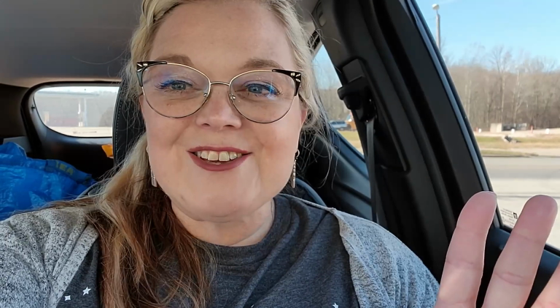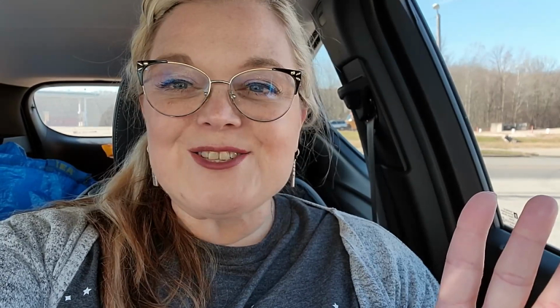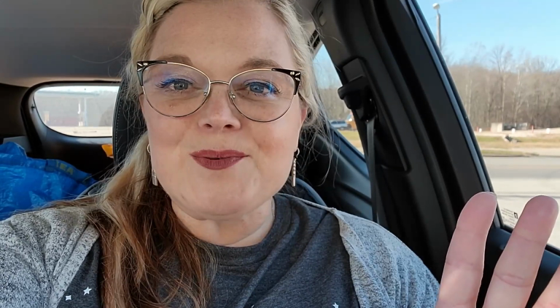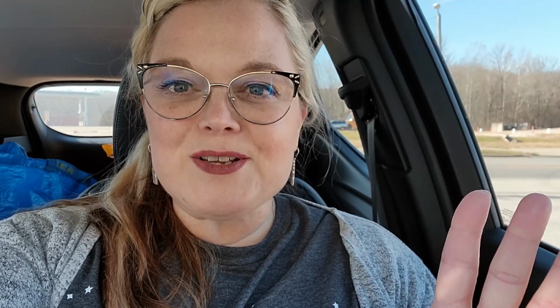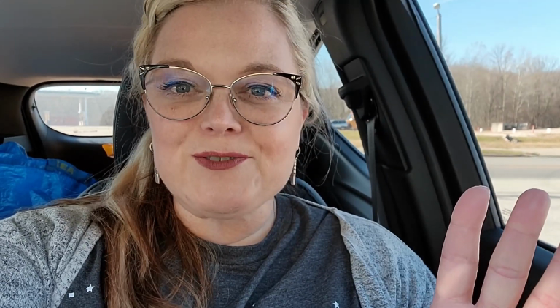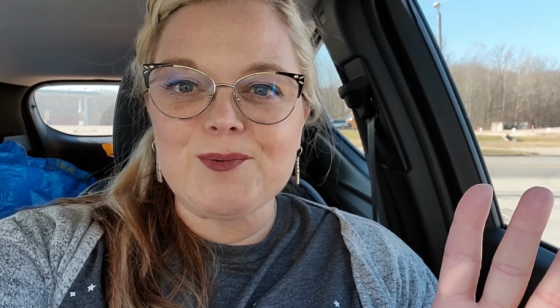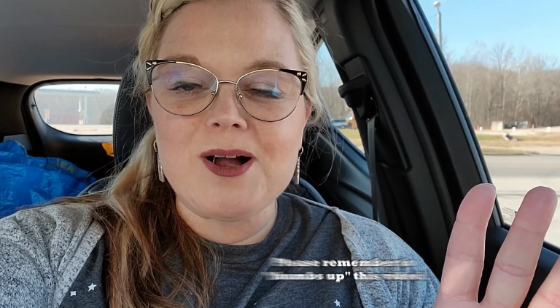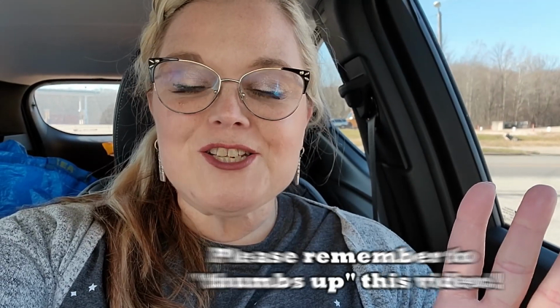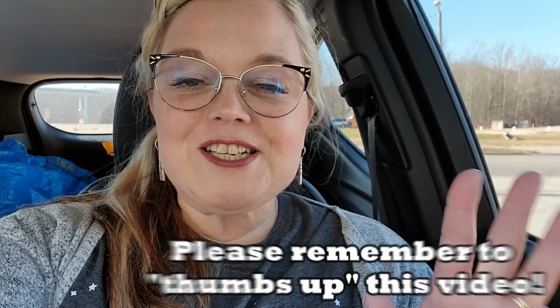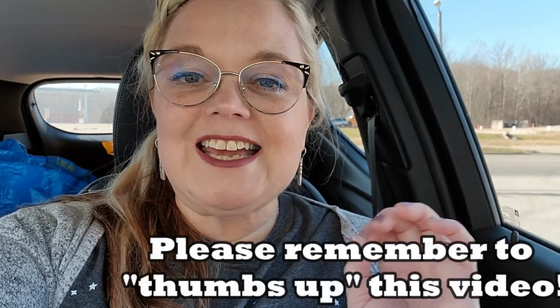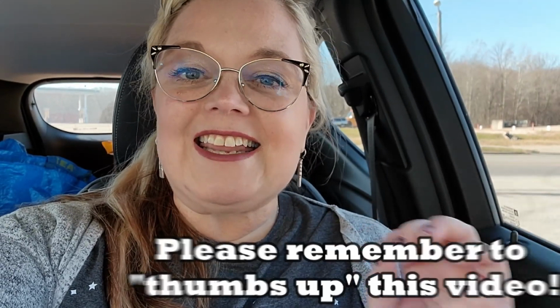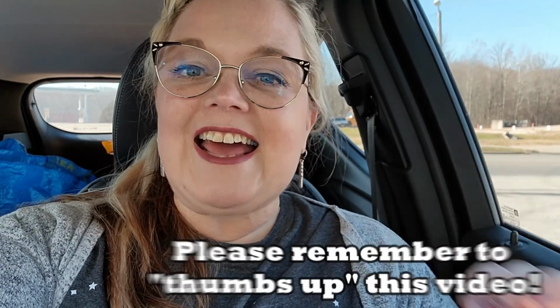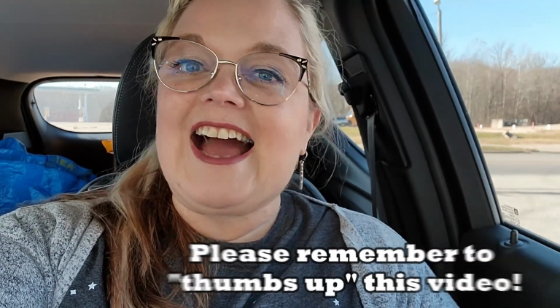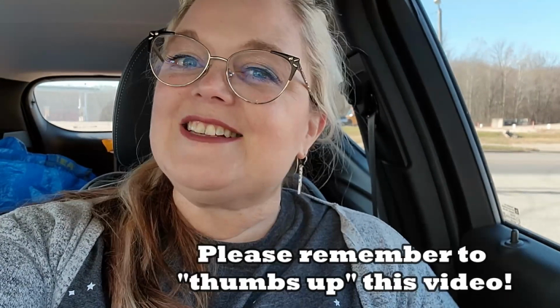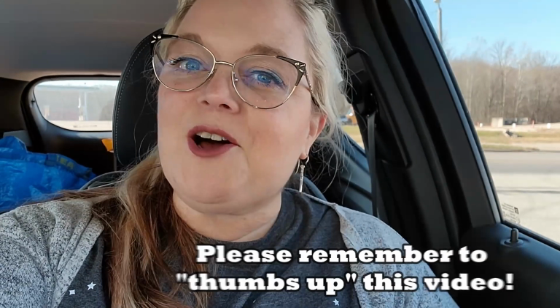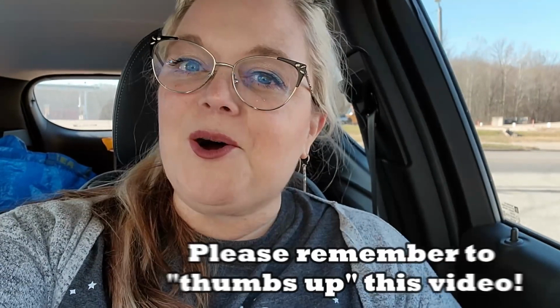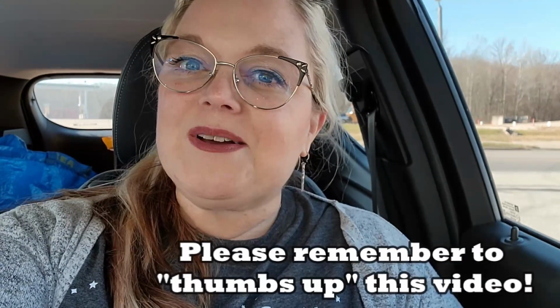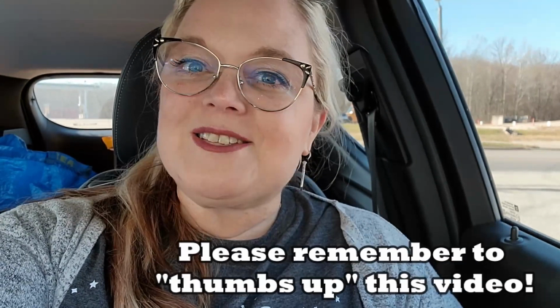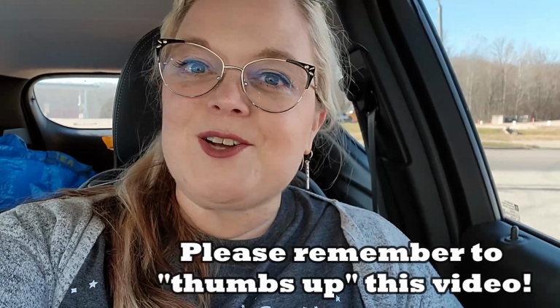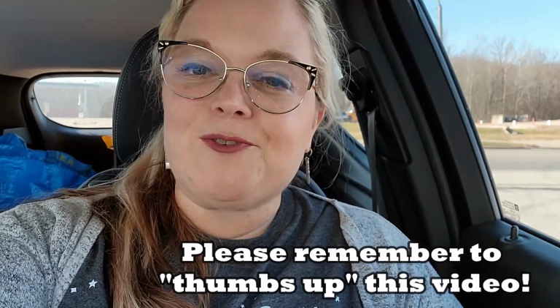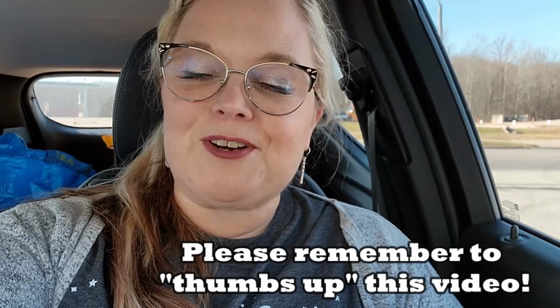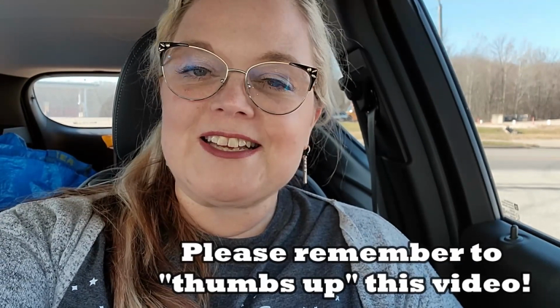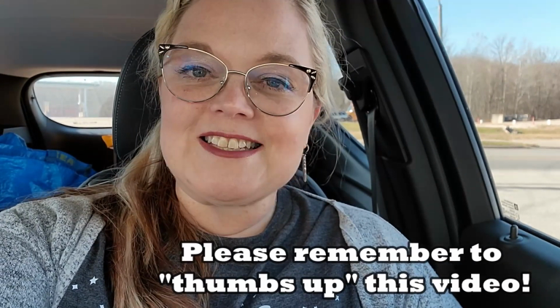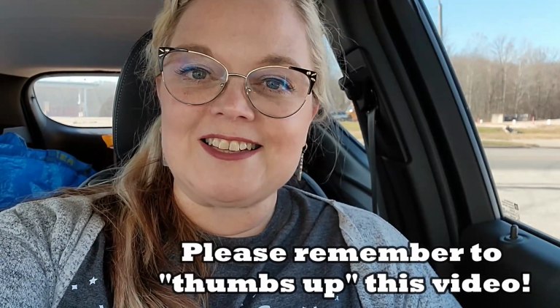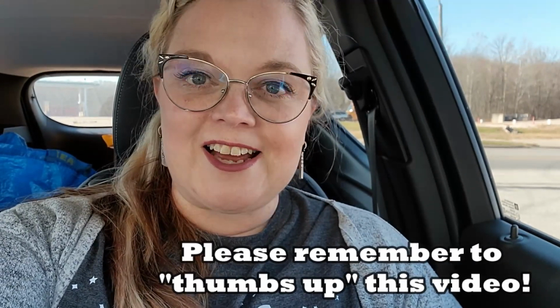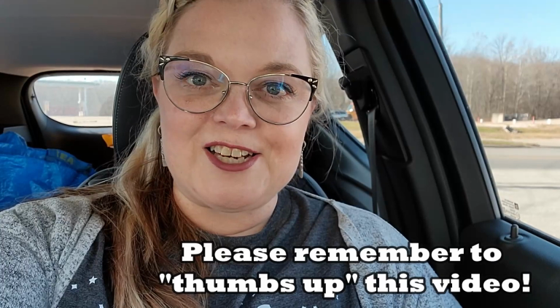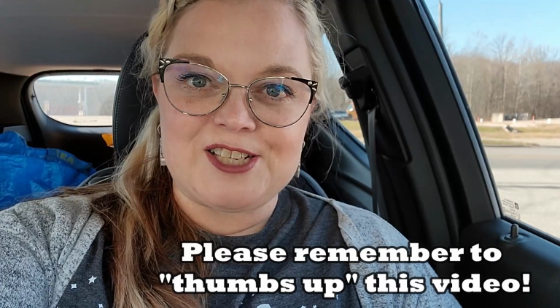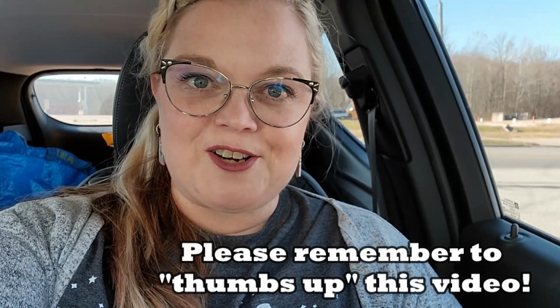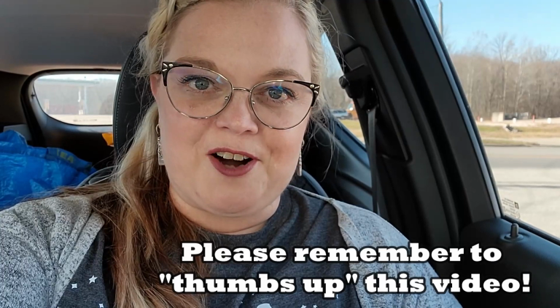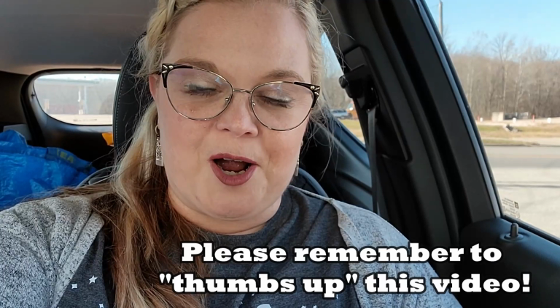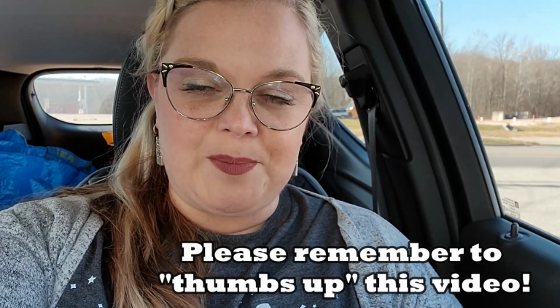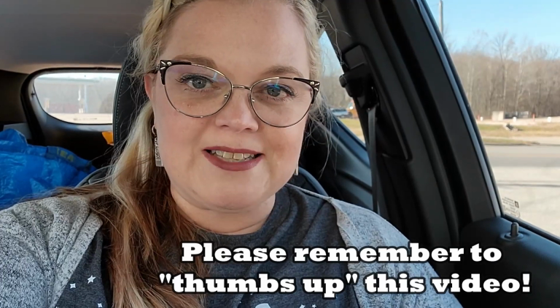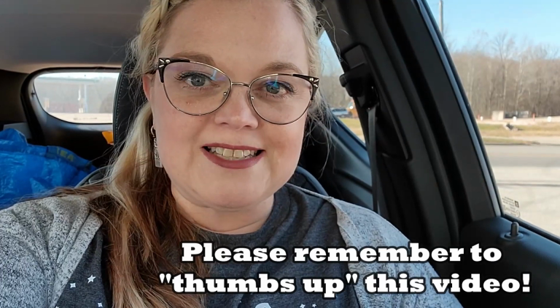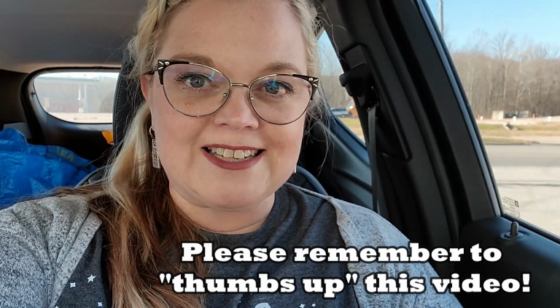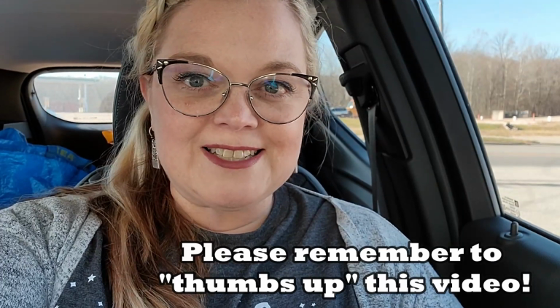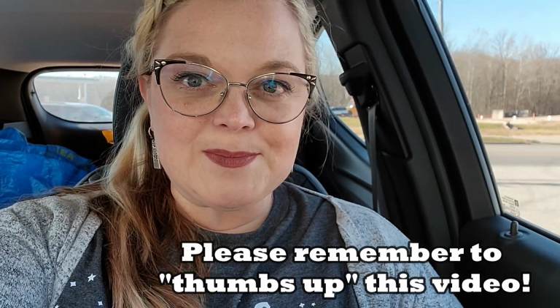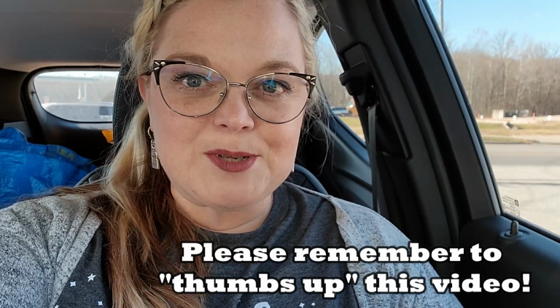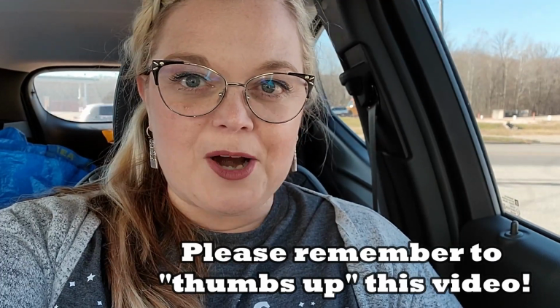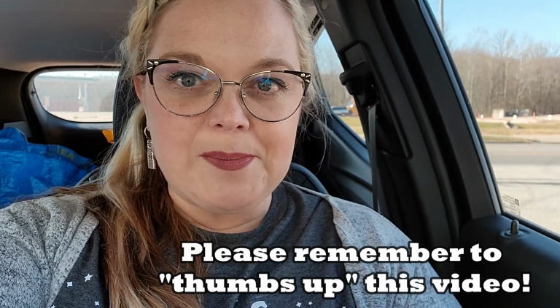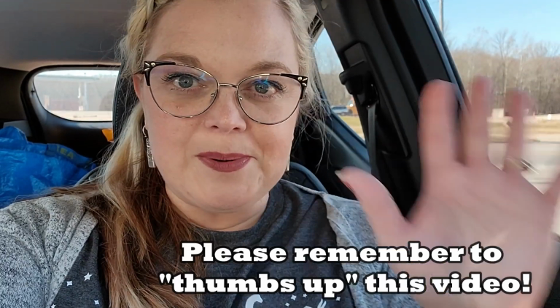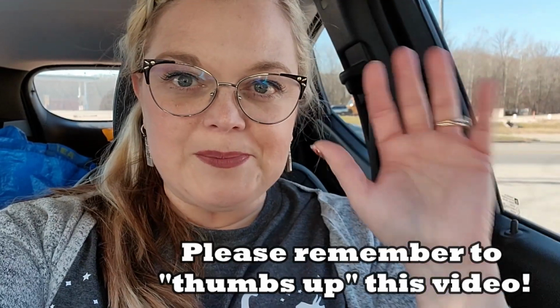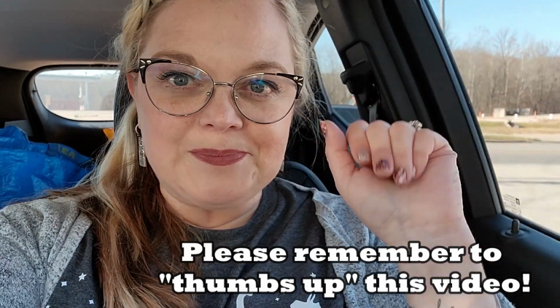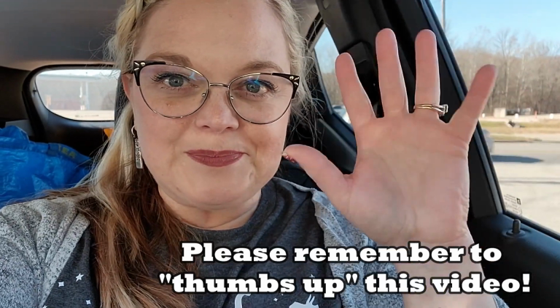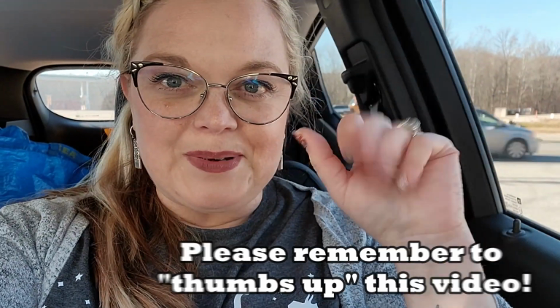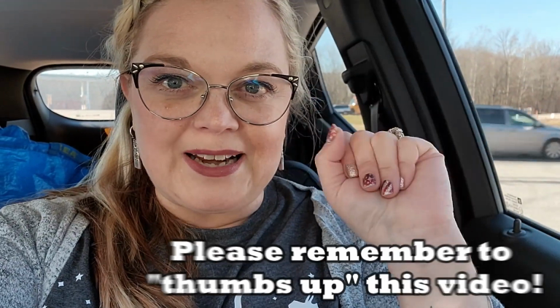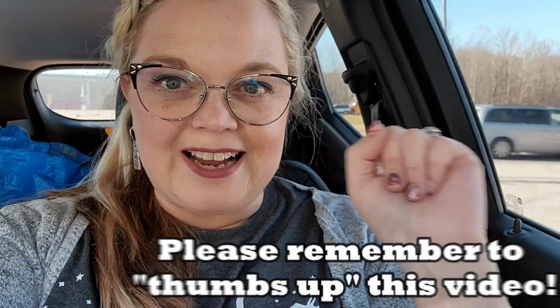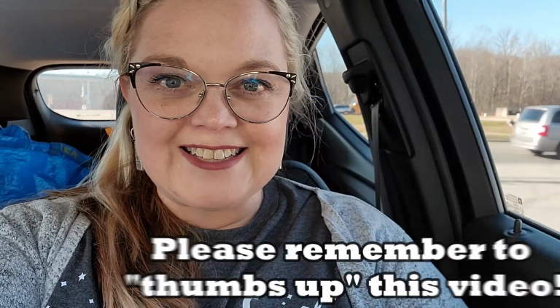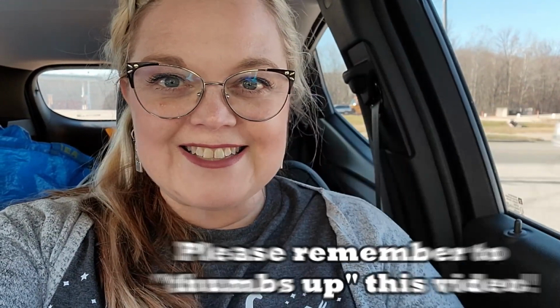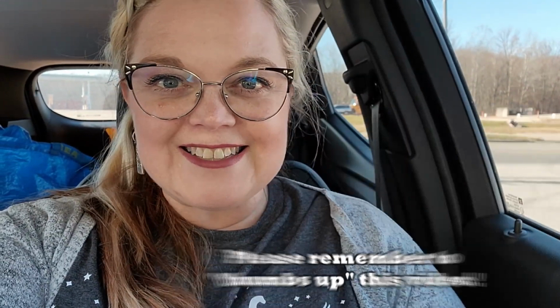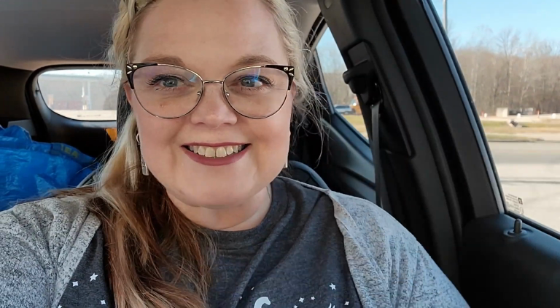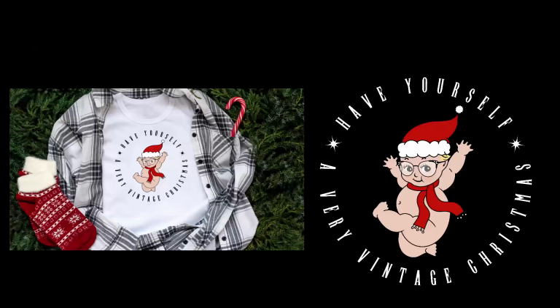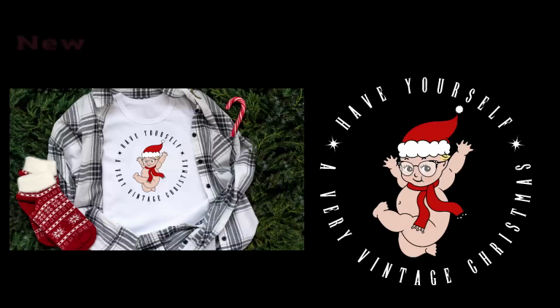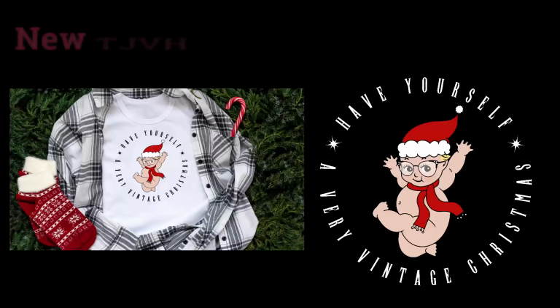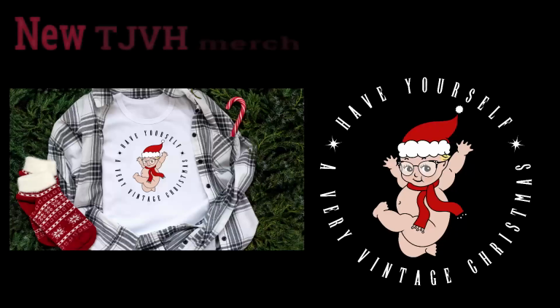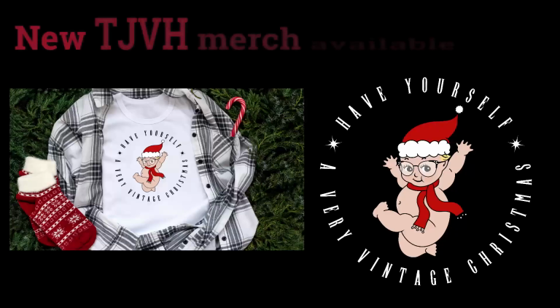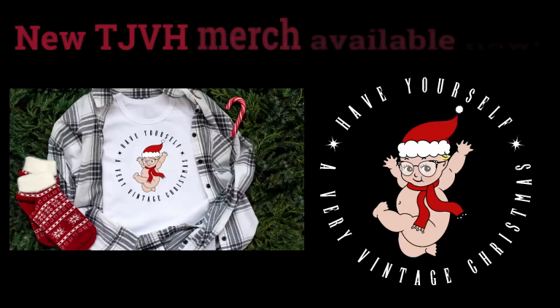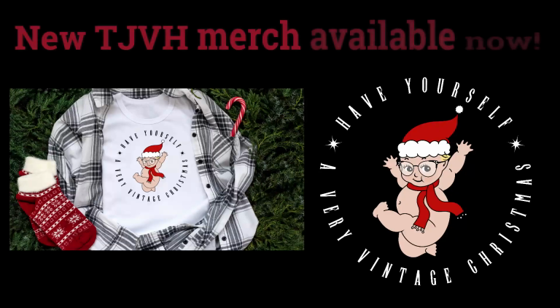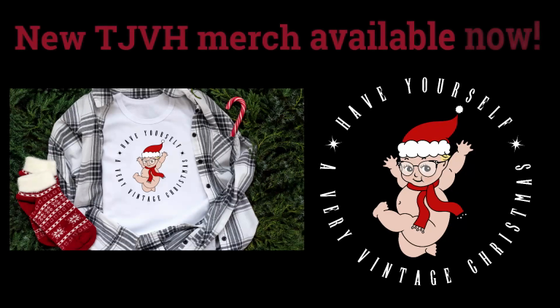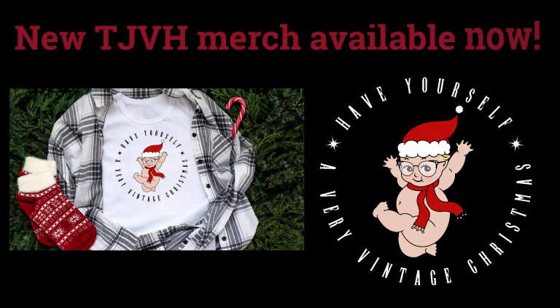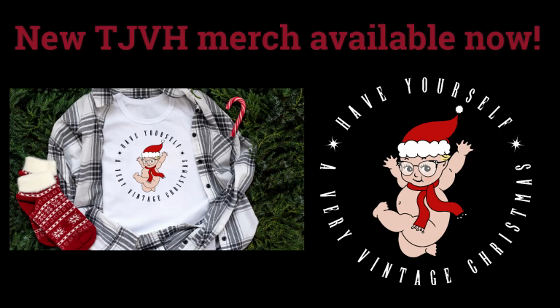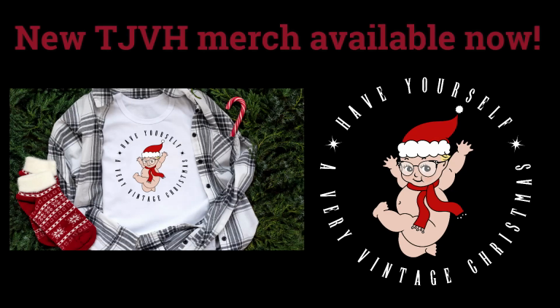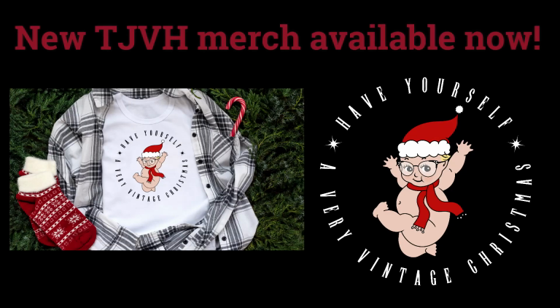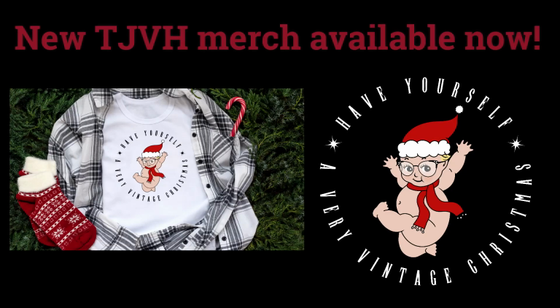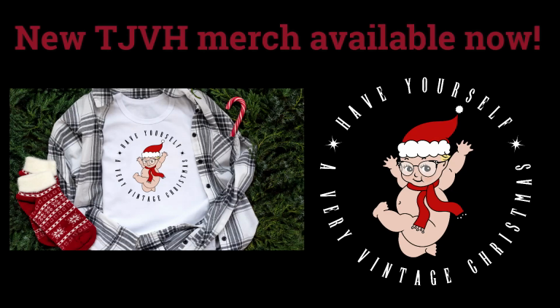Thank you so much for watching. And as always, don't forget to like, share, comment, and subscribe. Bye, guys!